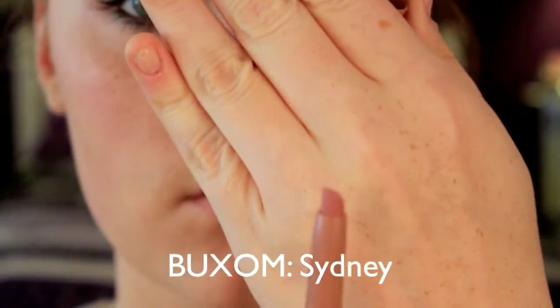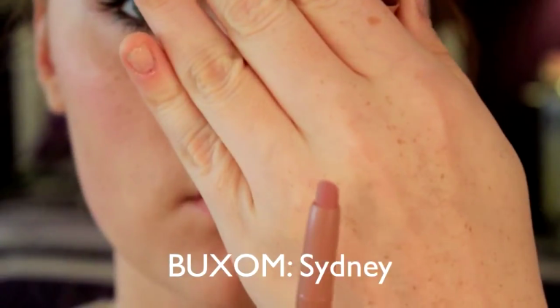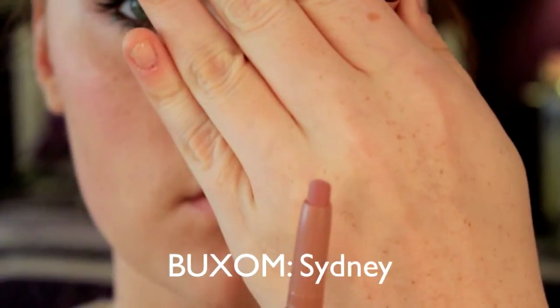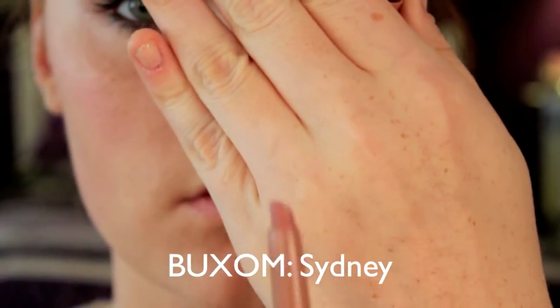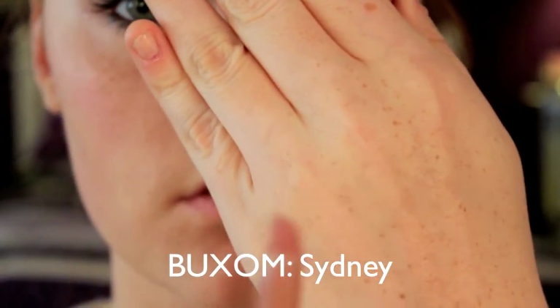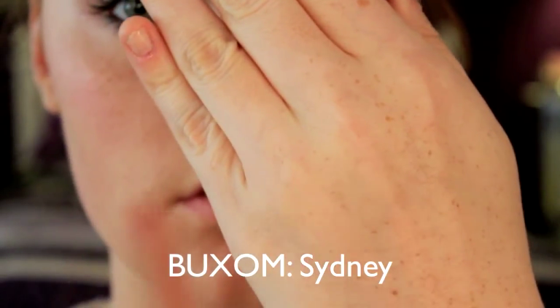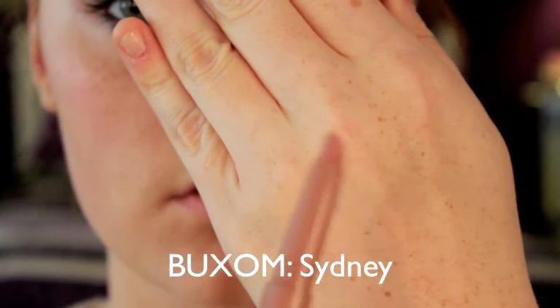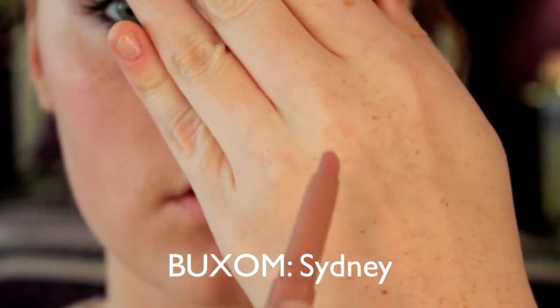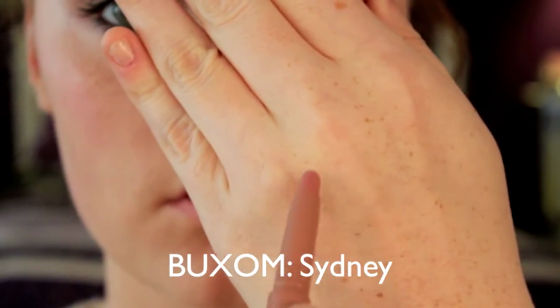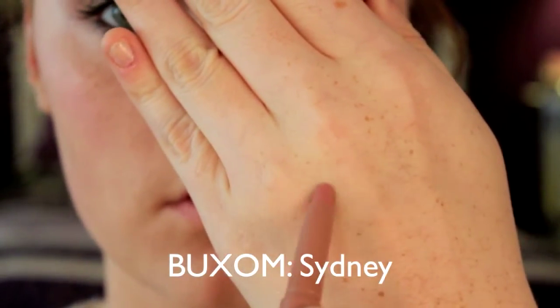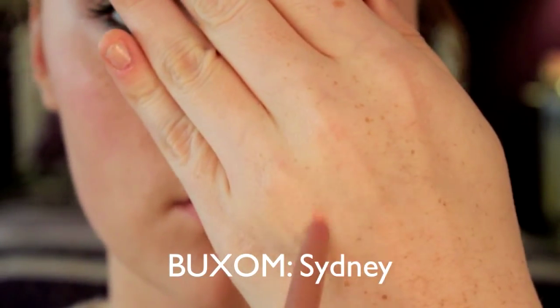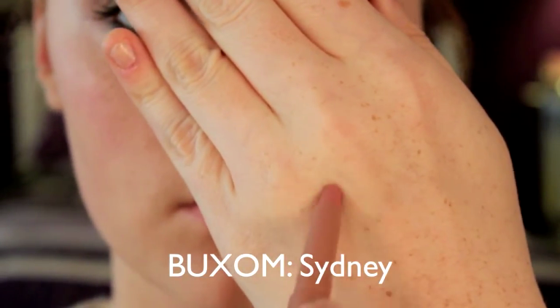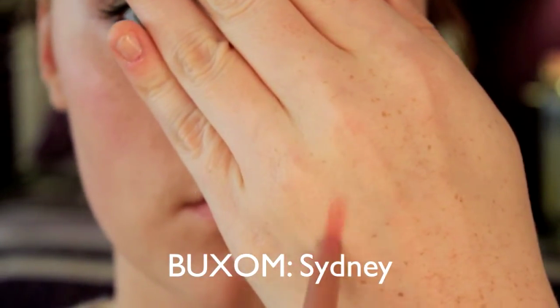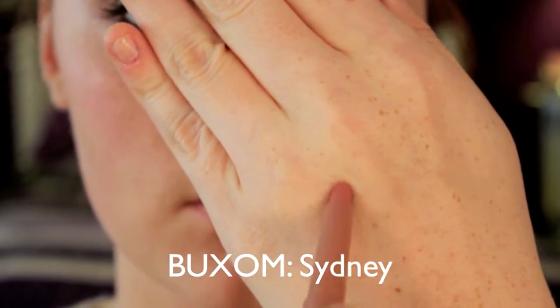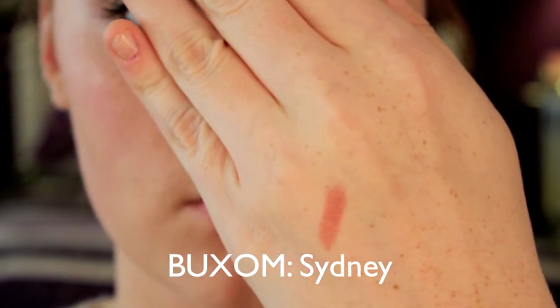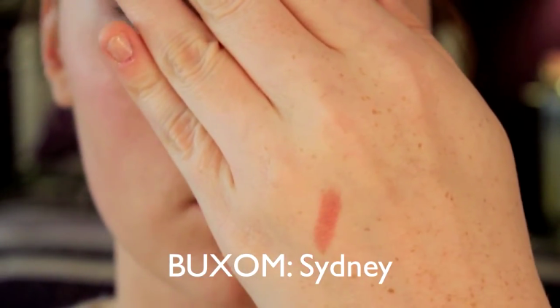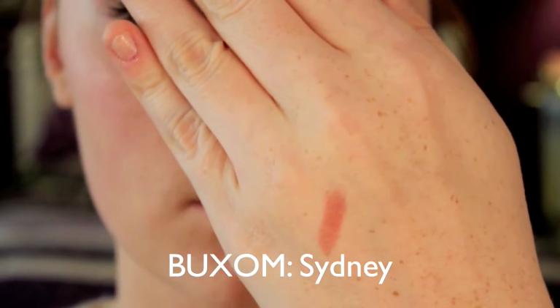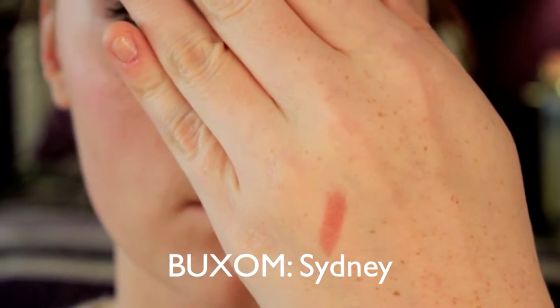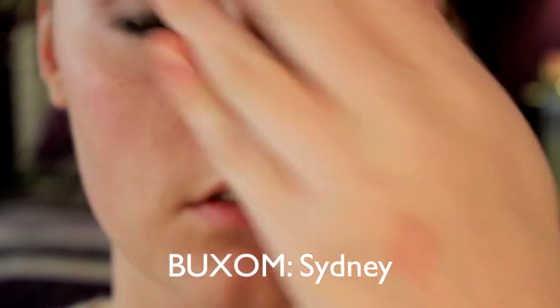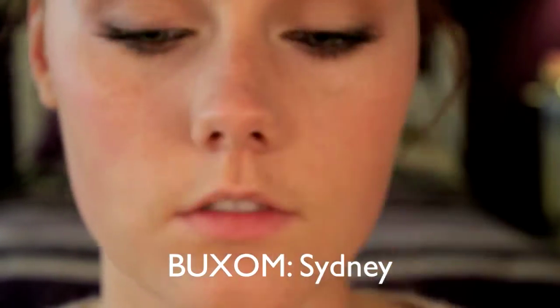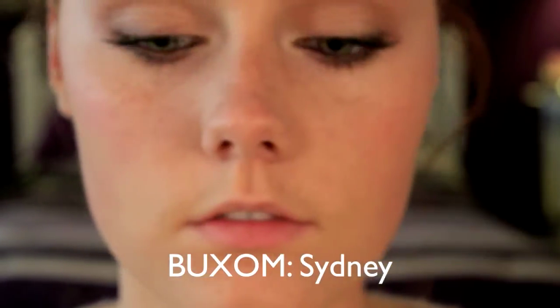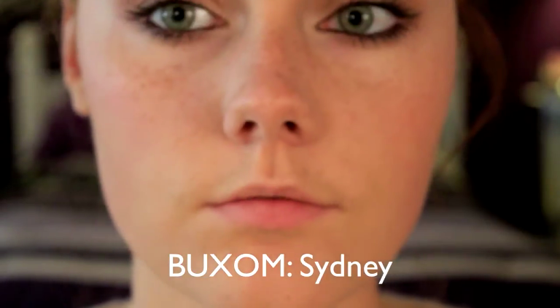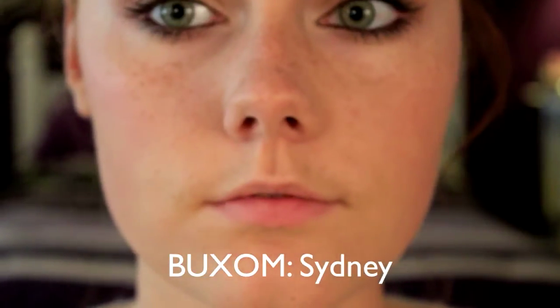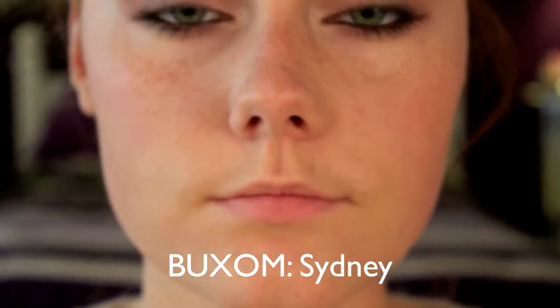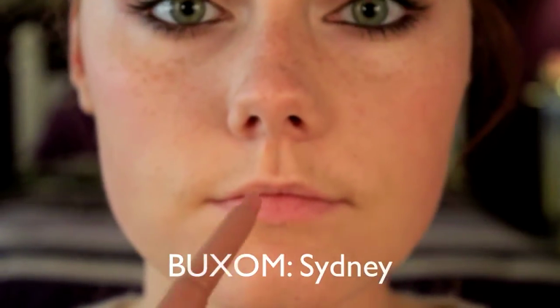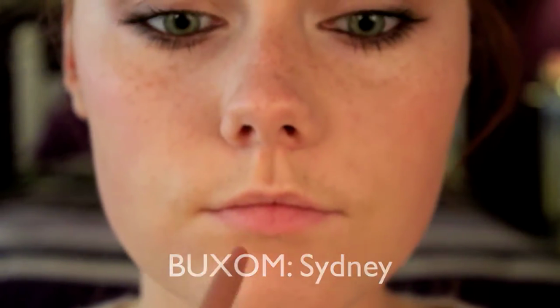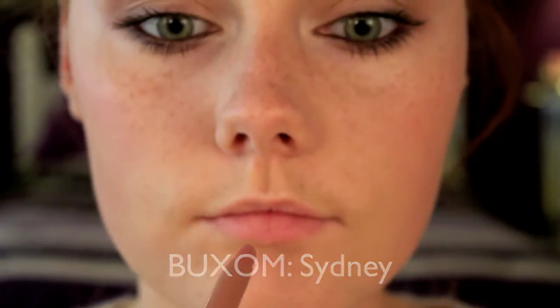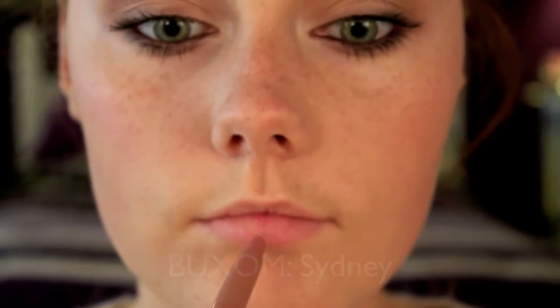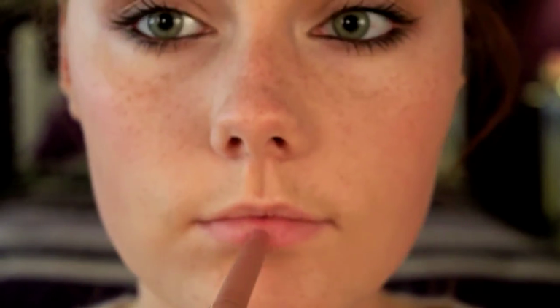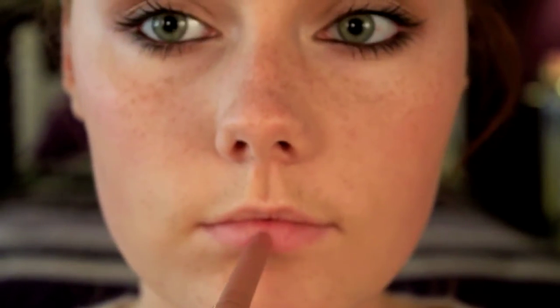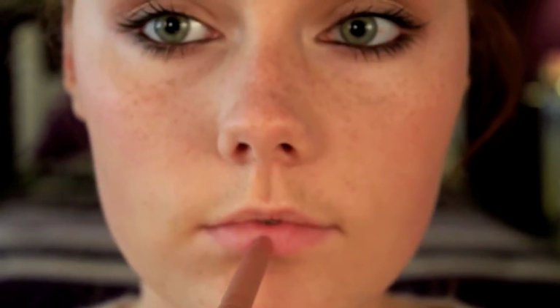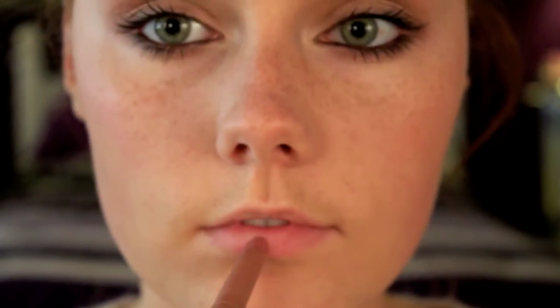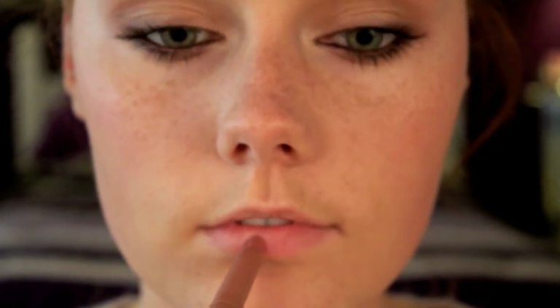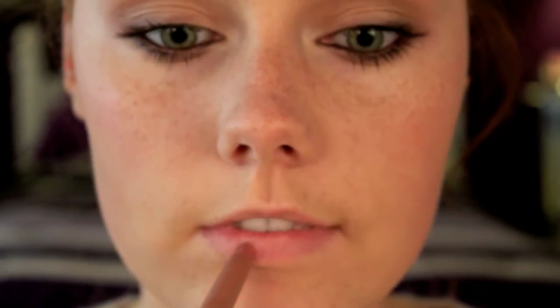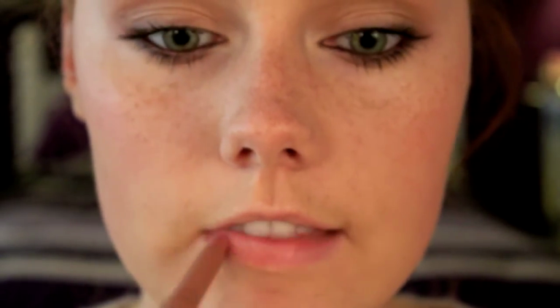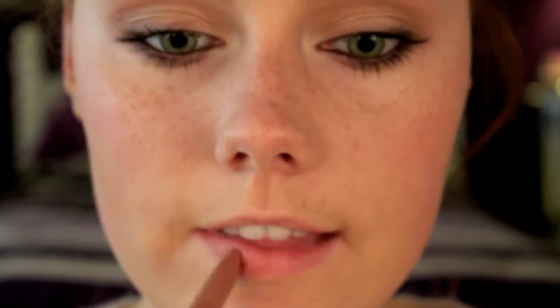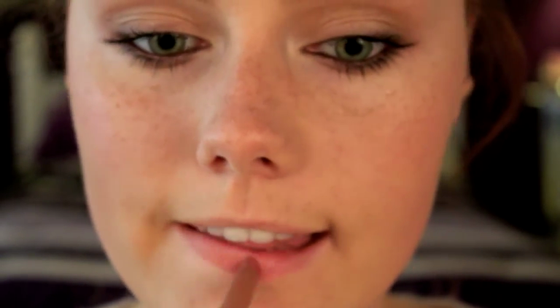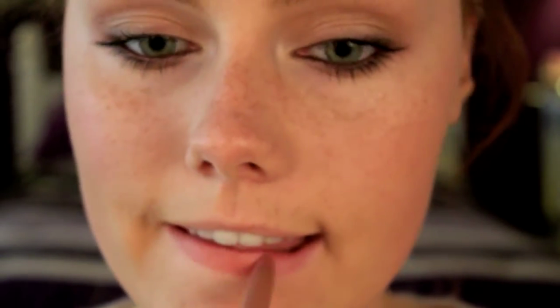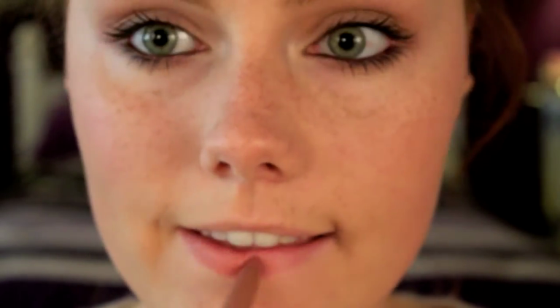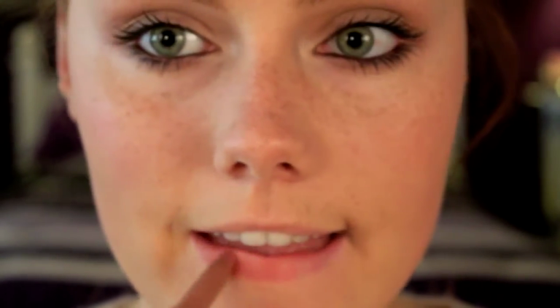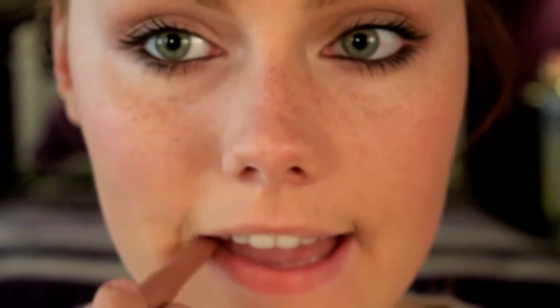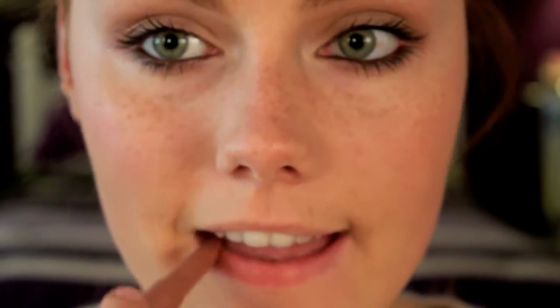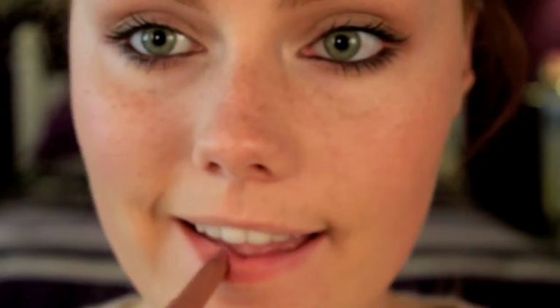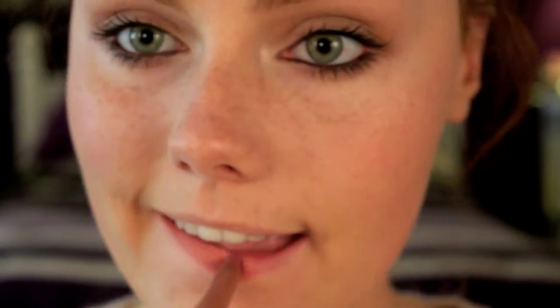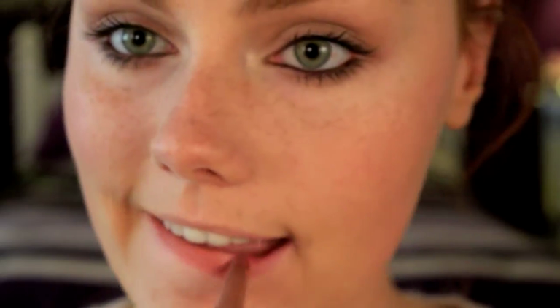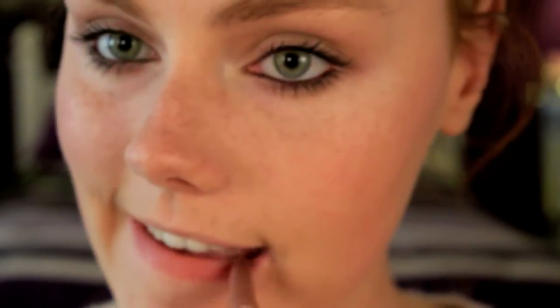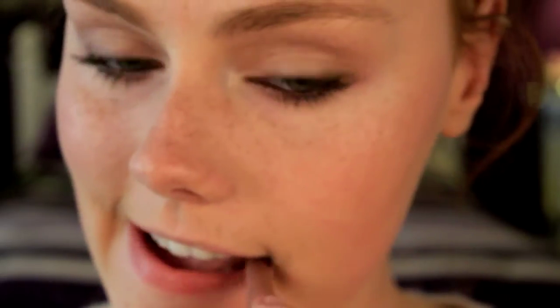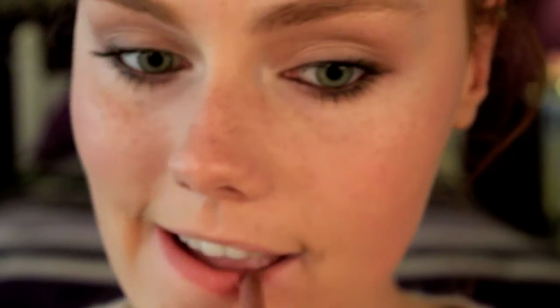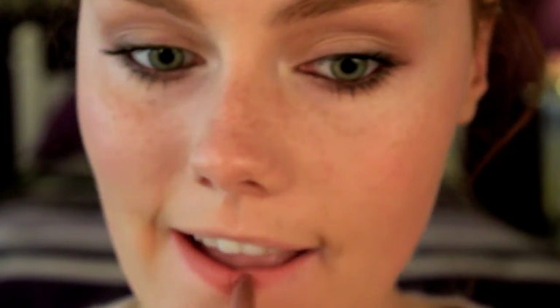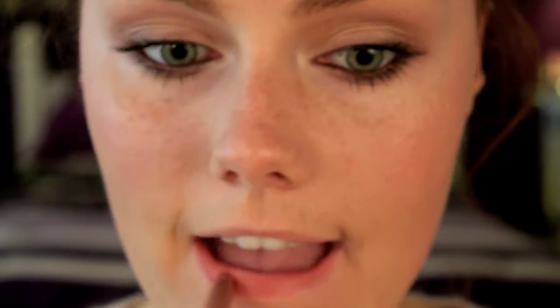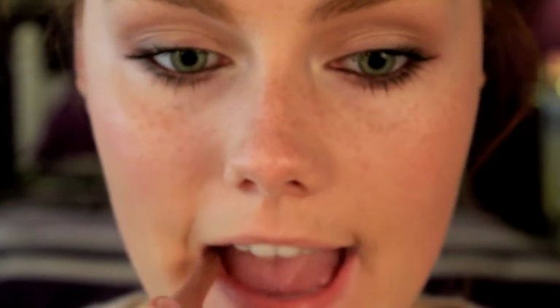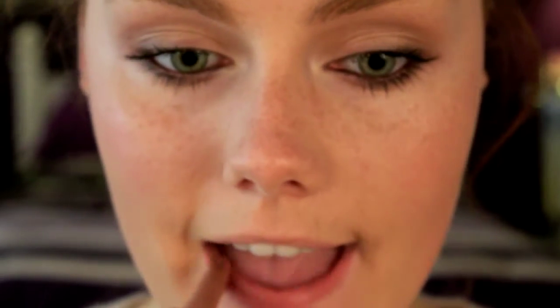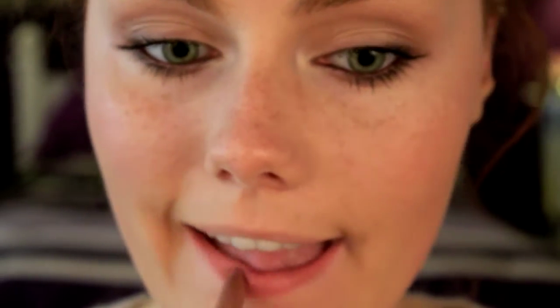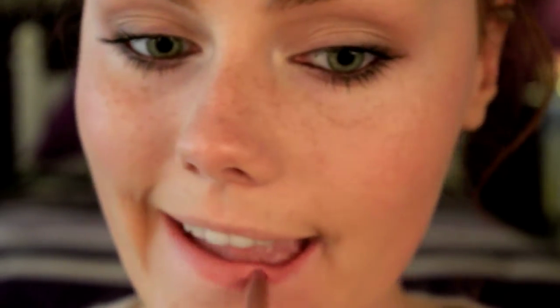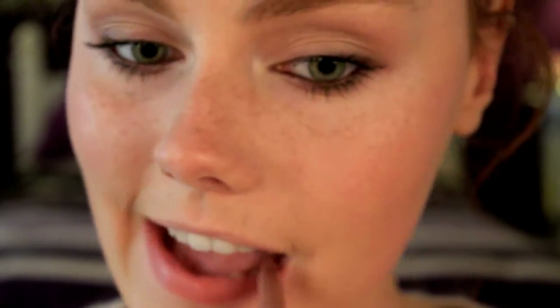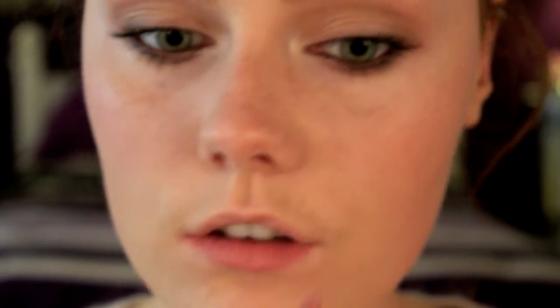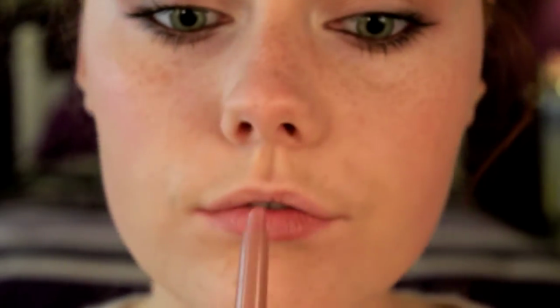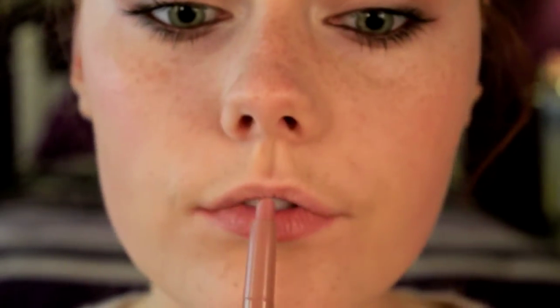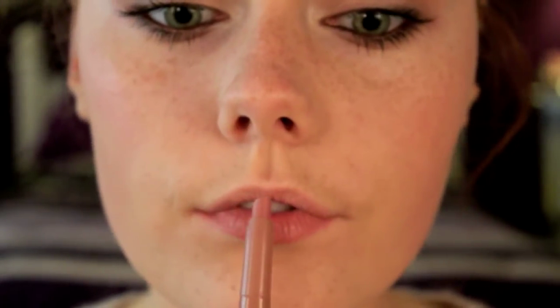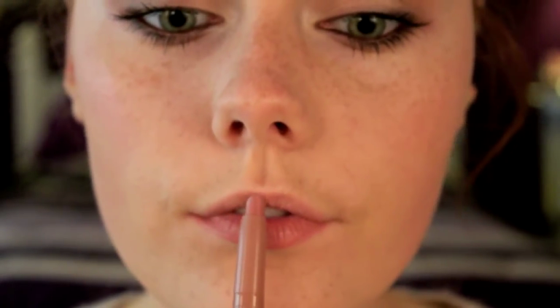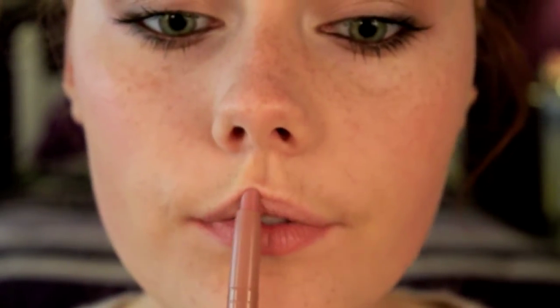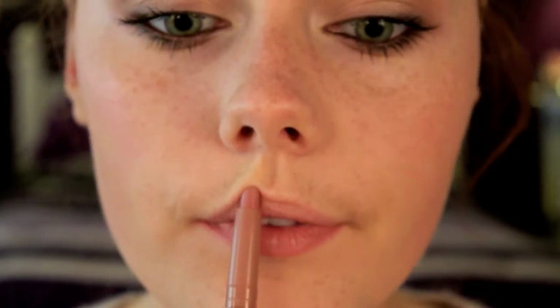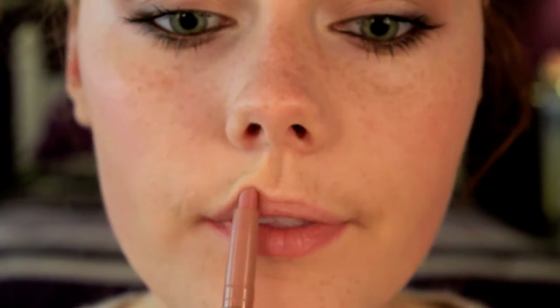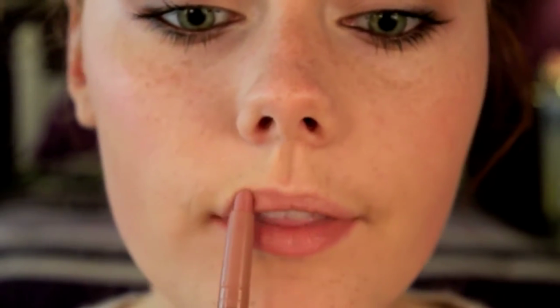For the final piece of the look, I'm taking my favorite fall lipstick which is a rosy nude shade, and I'm just going to define the lips.